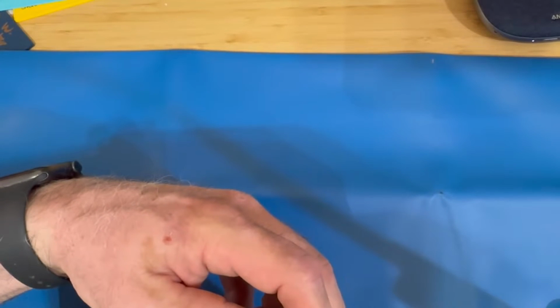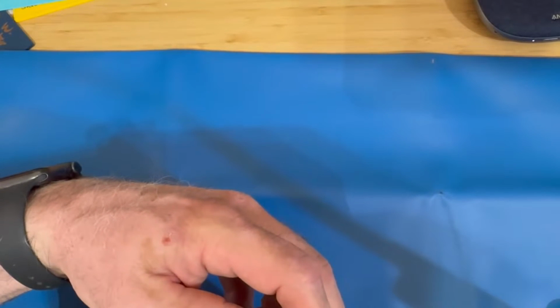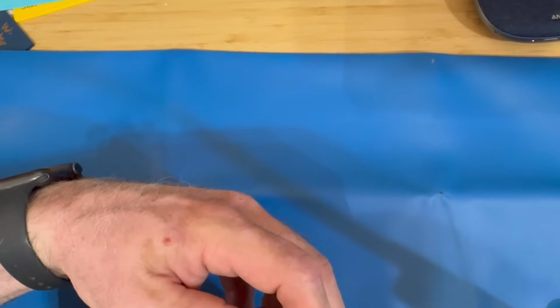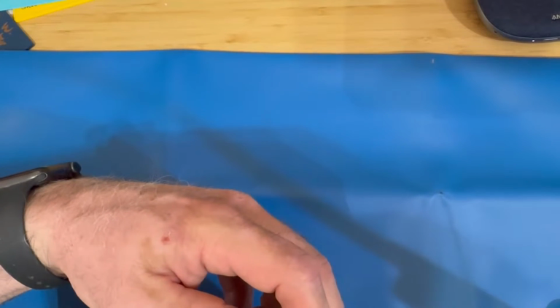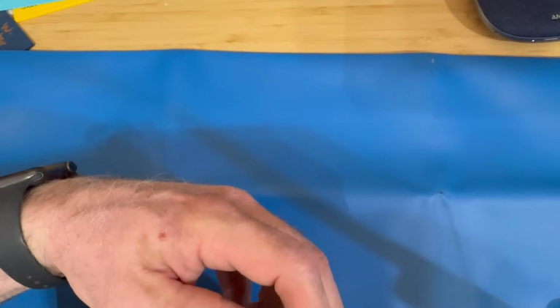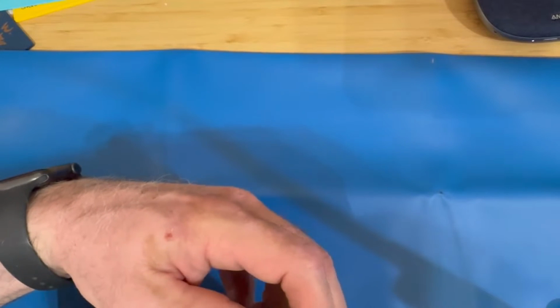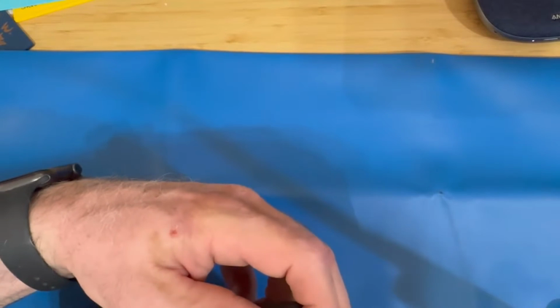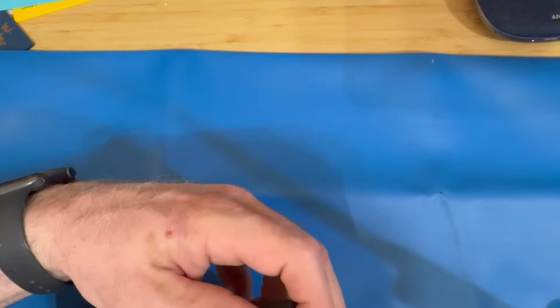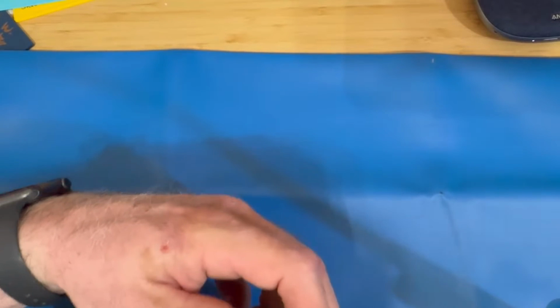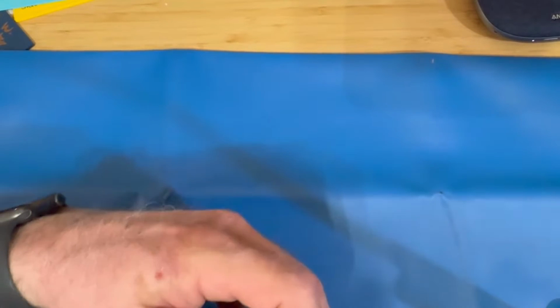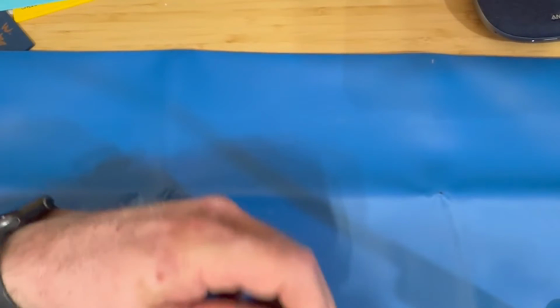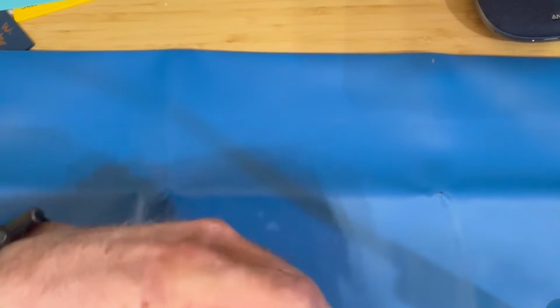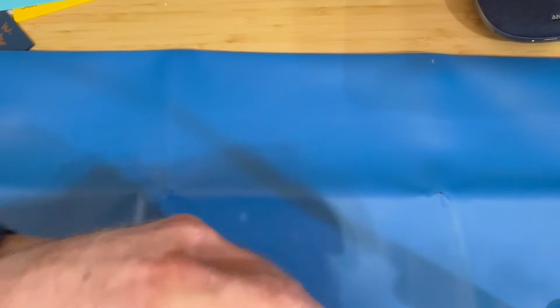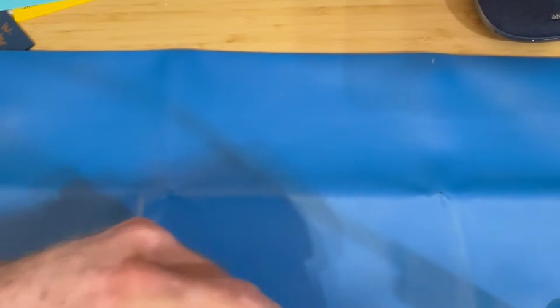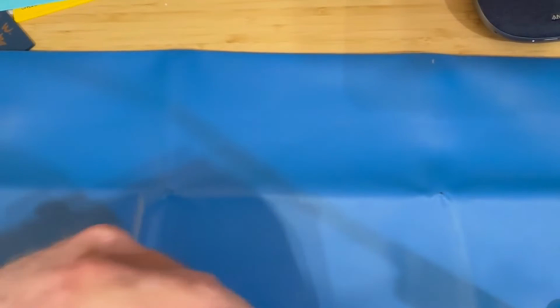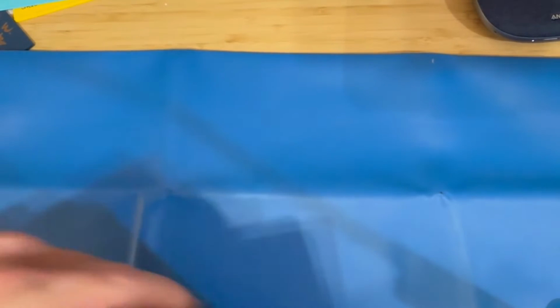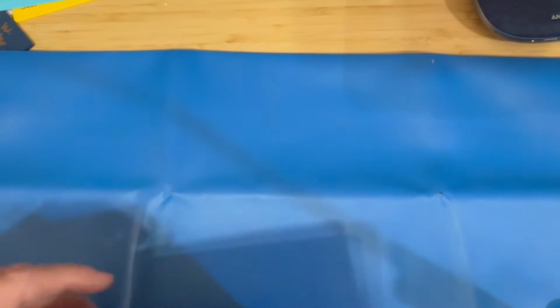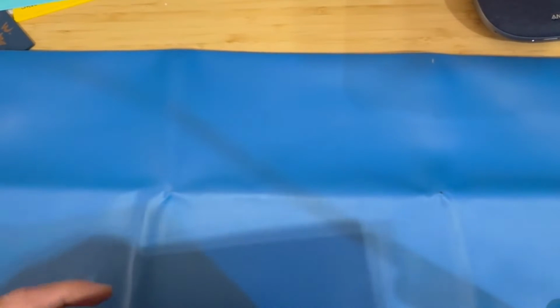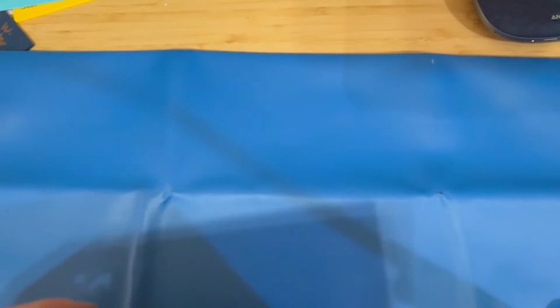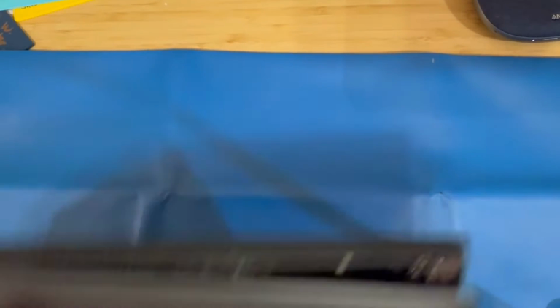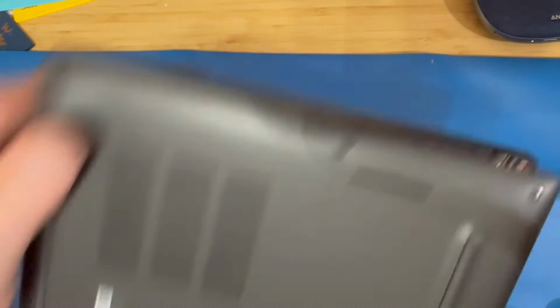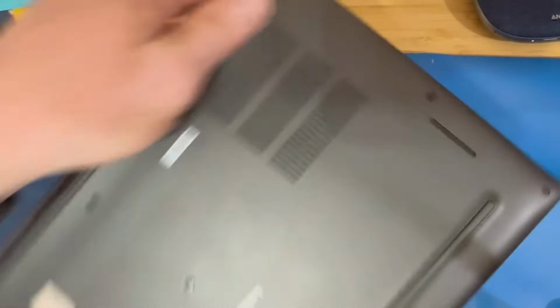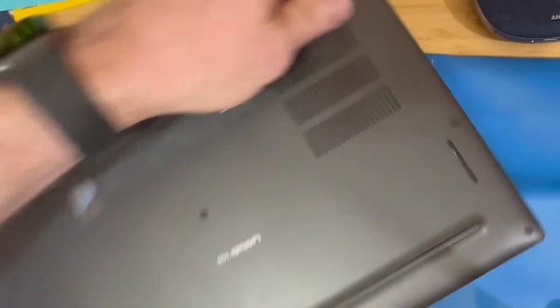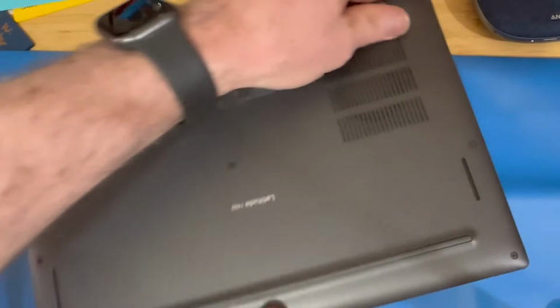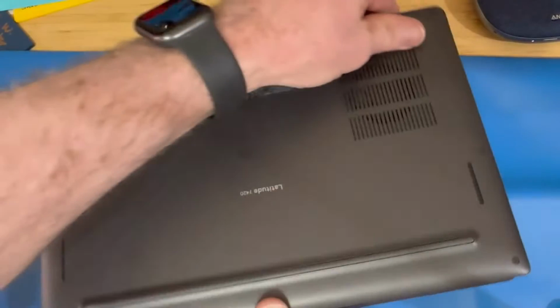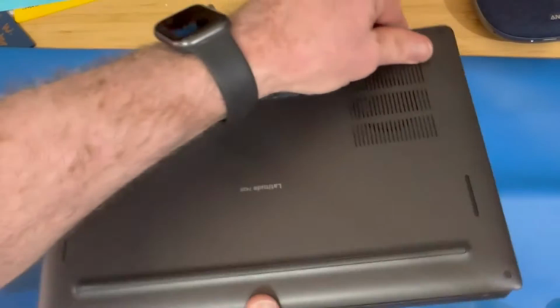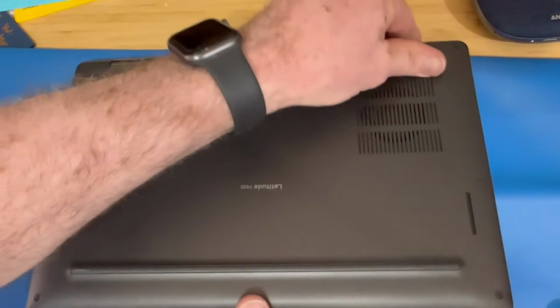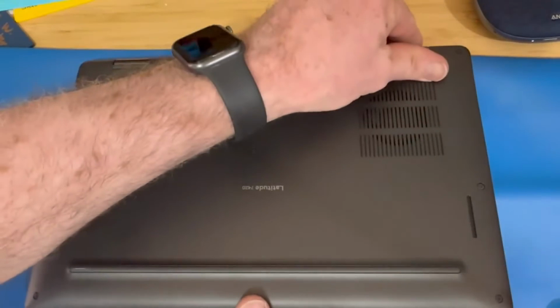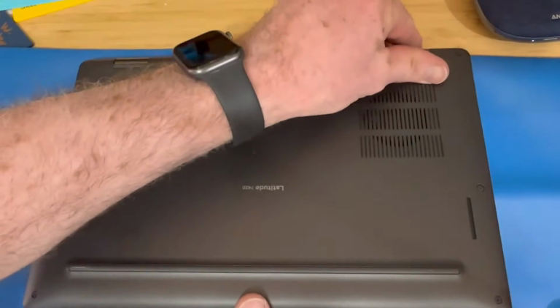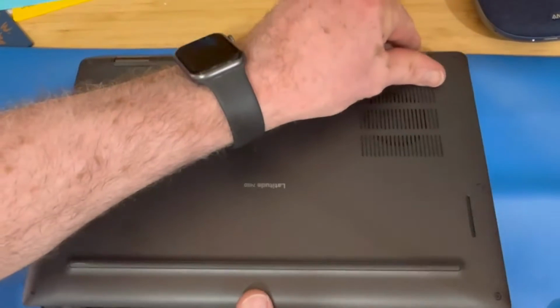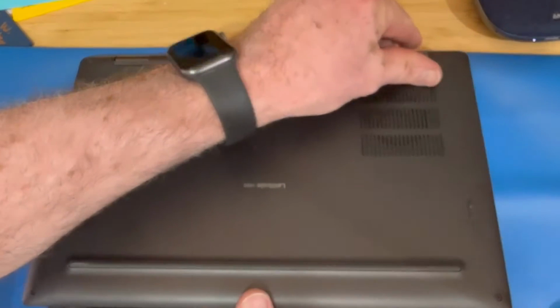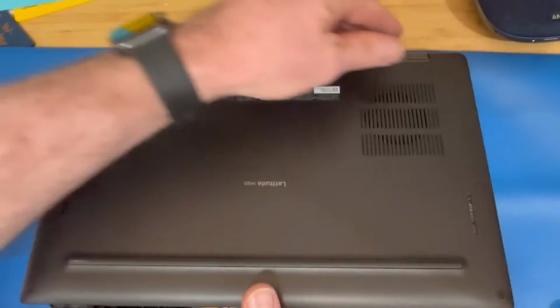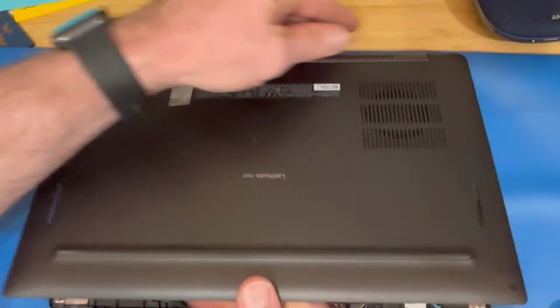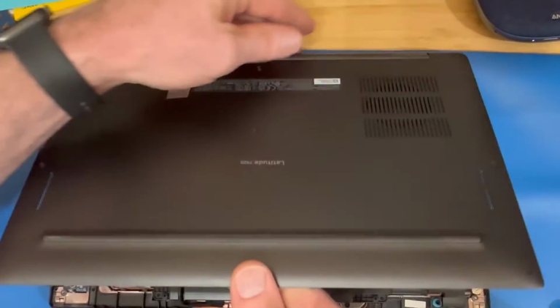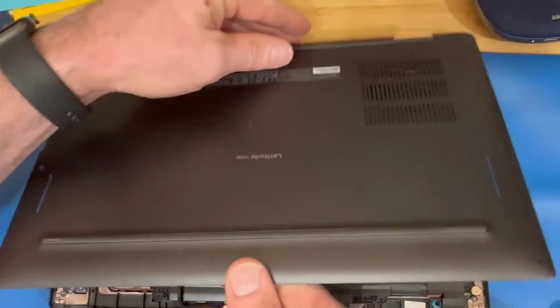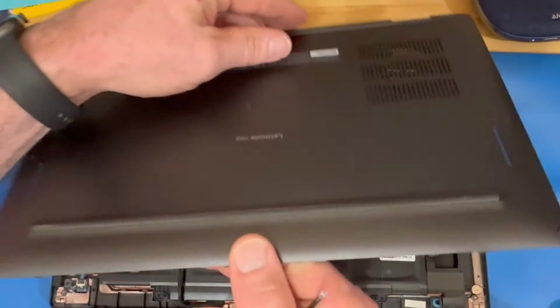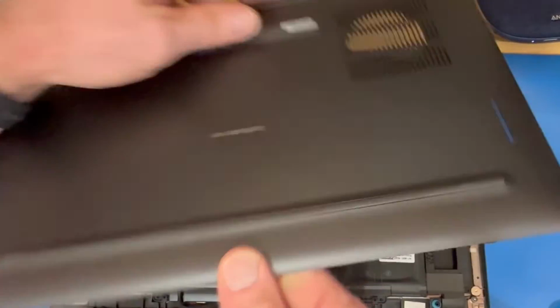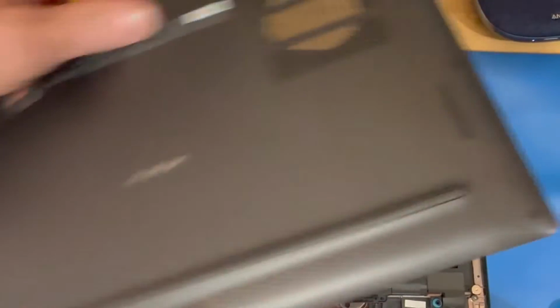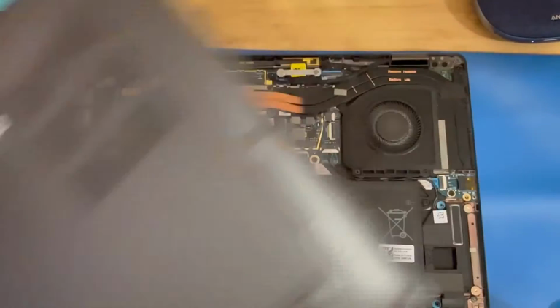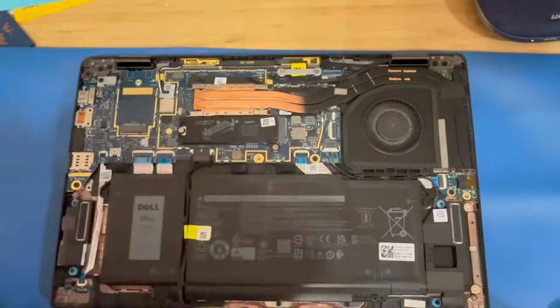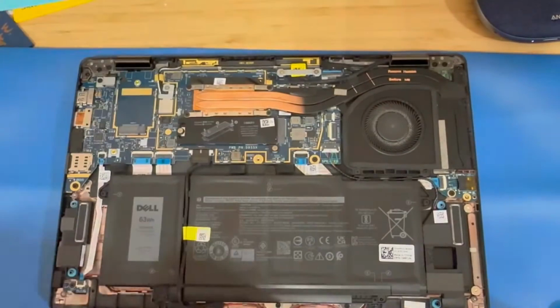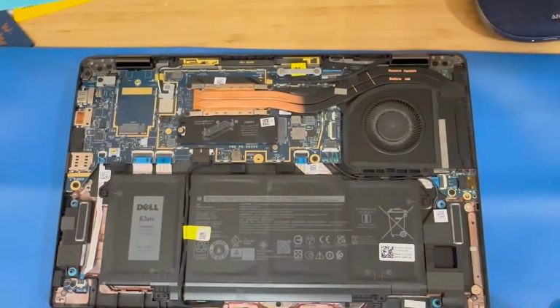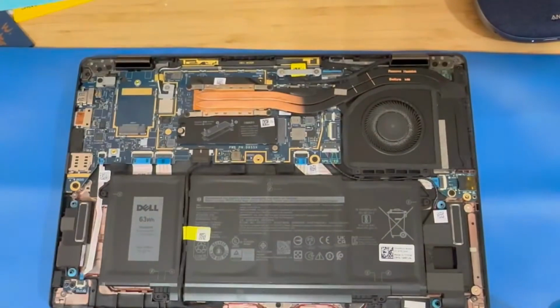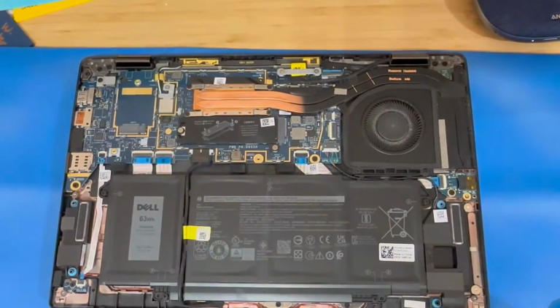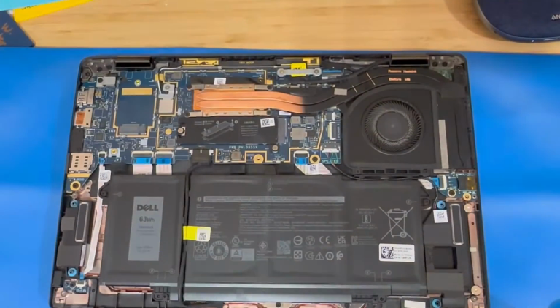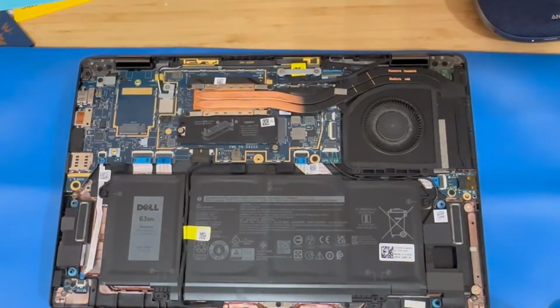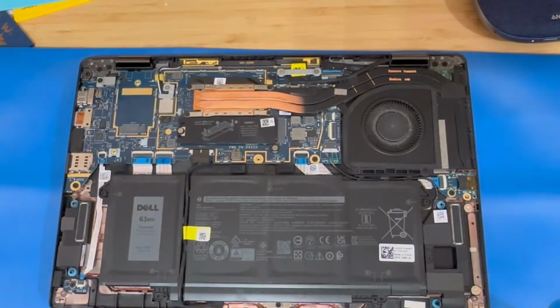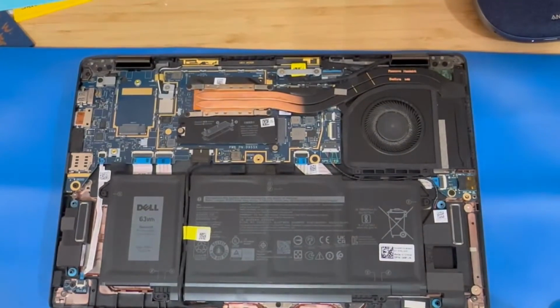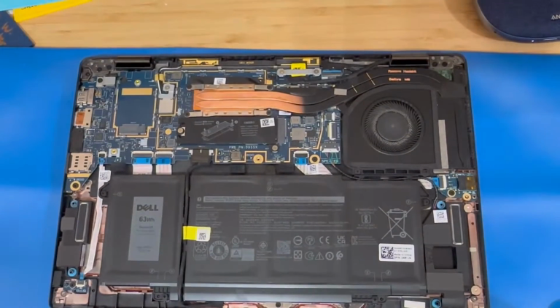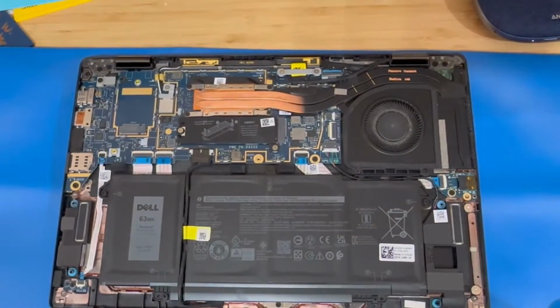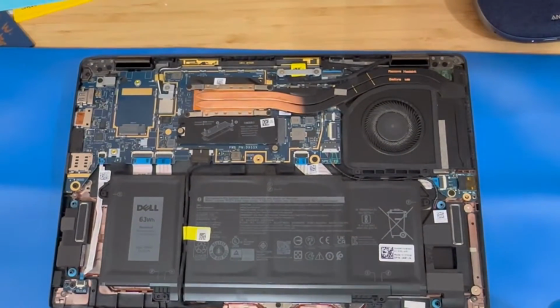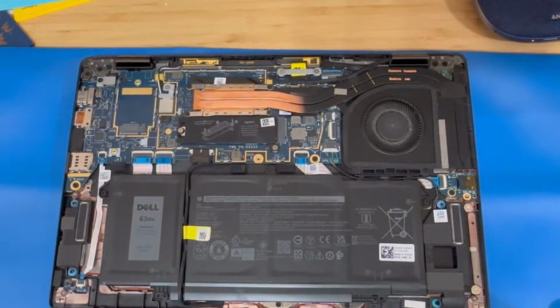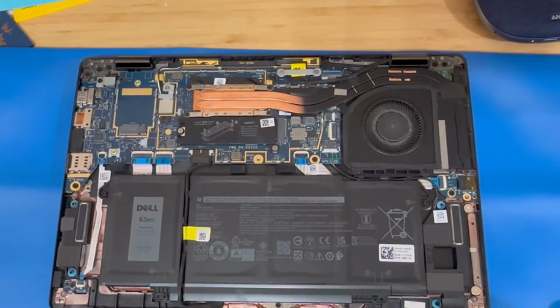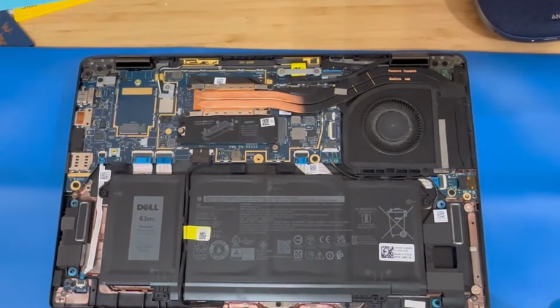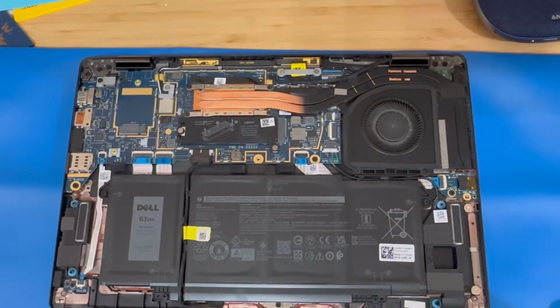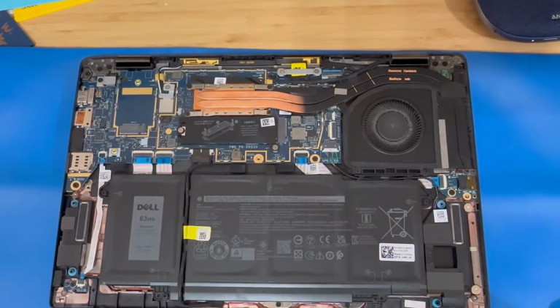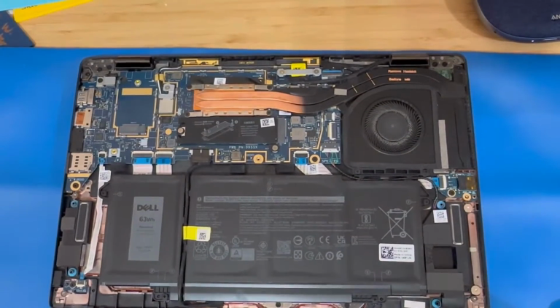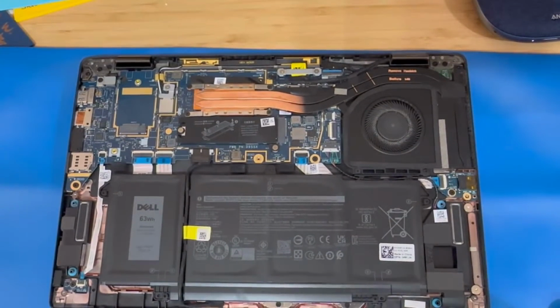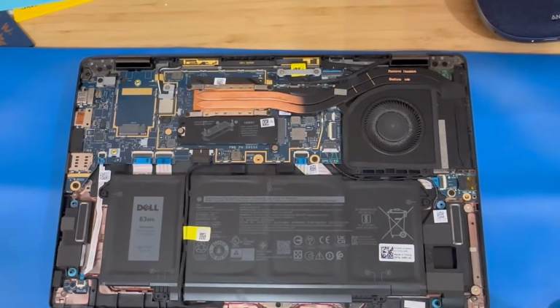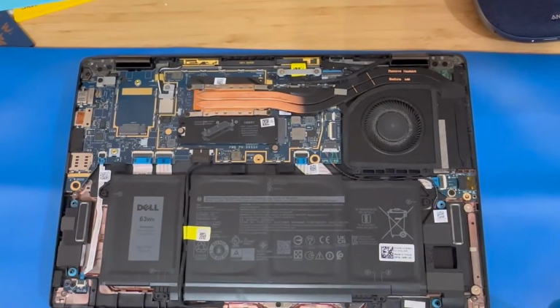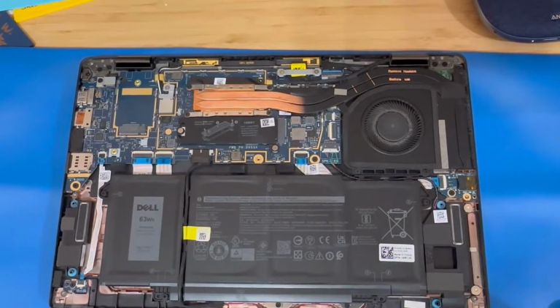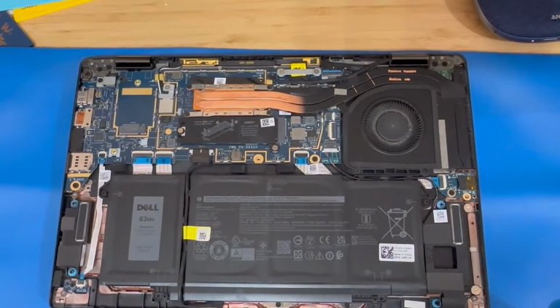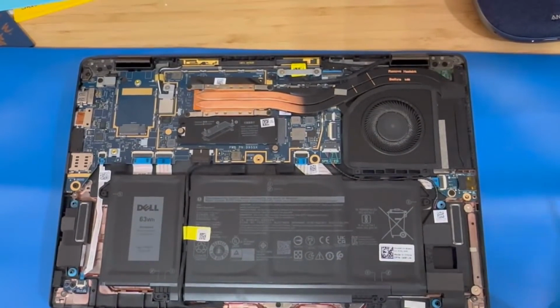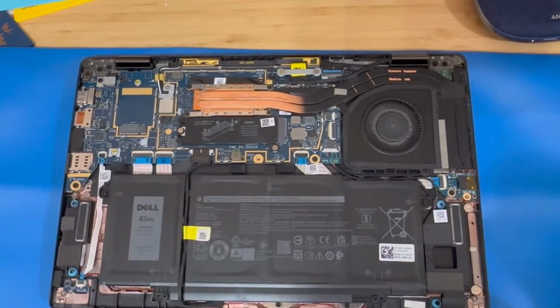Be careful not to pry too hard — it might crack. These clips are sometimes slow to release, so be patient with the removal process.